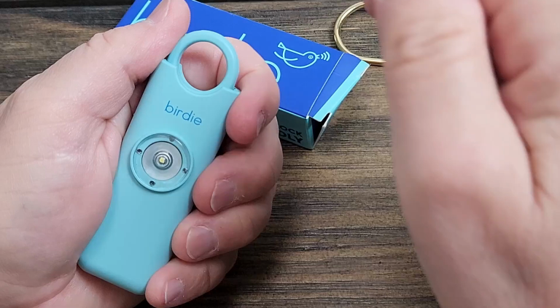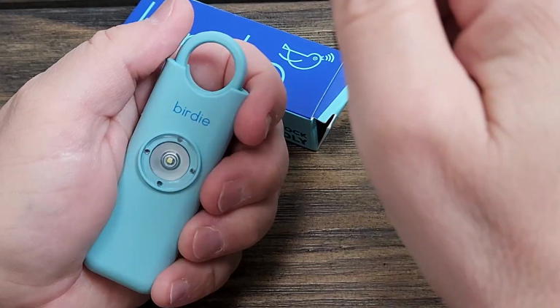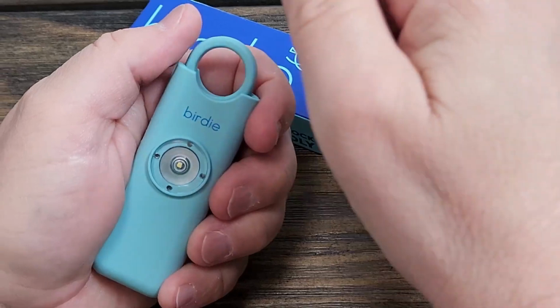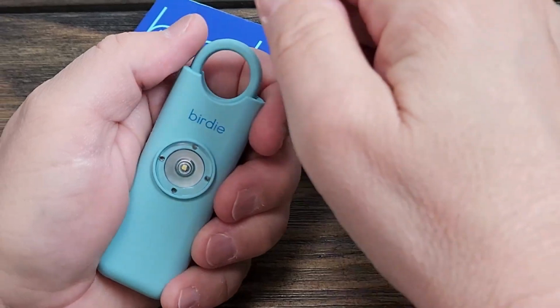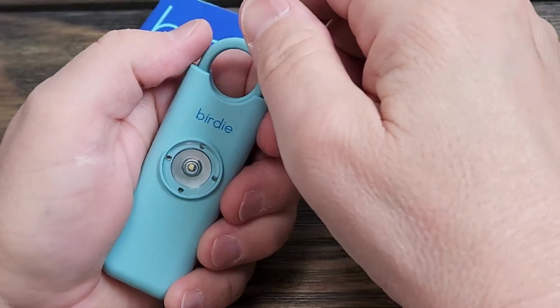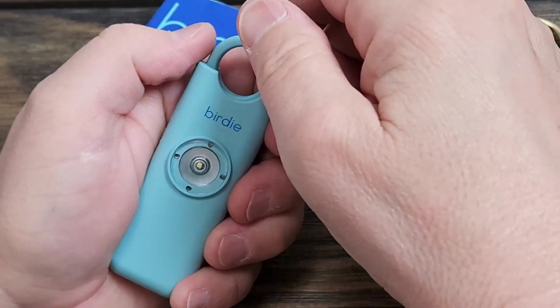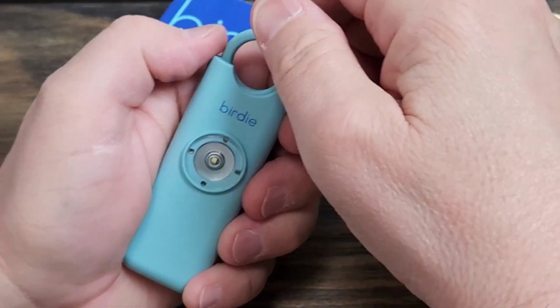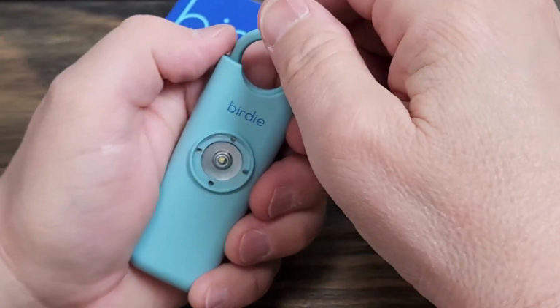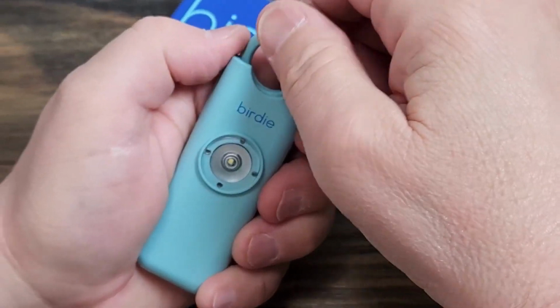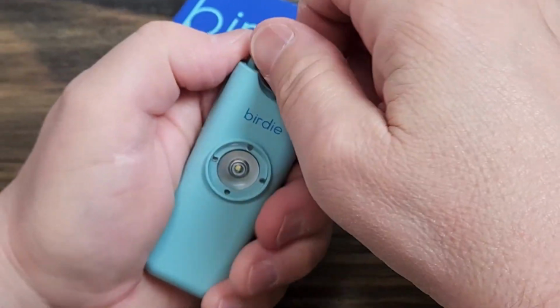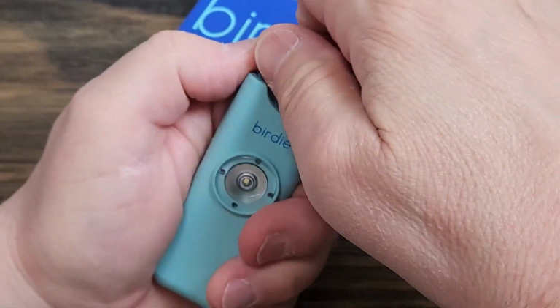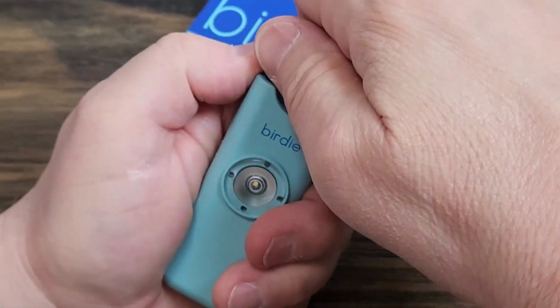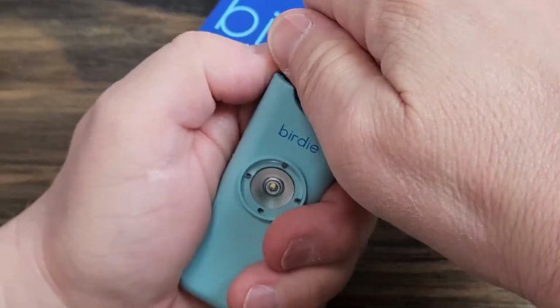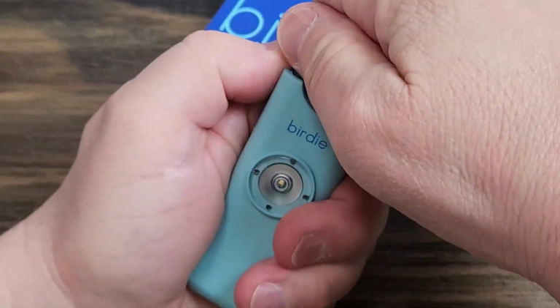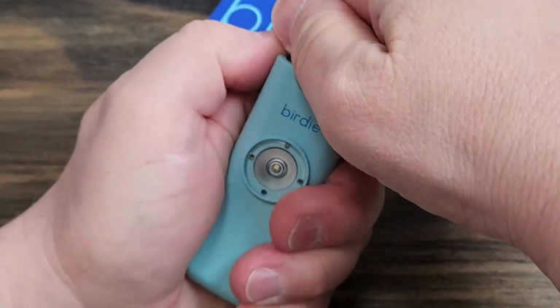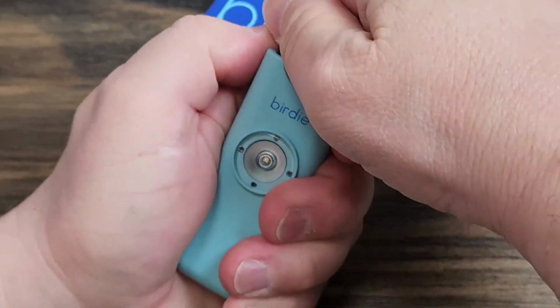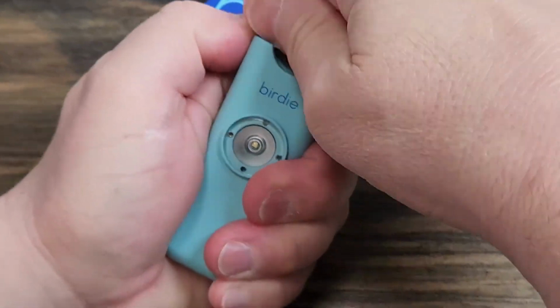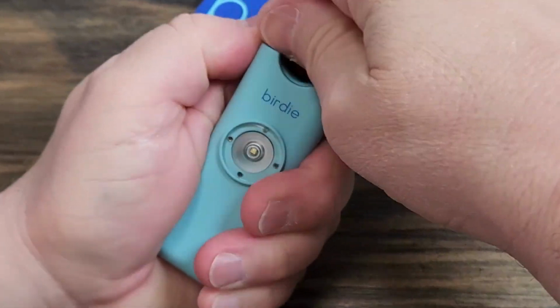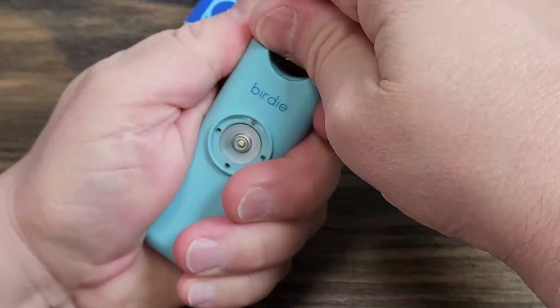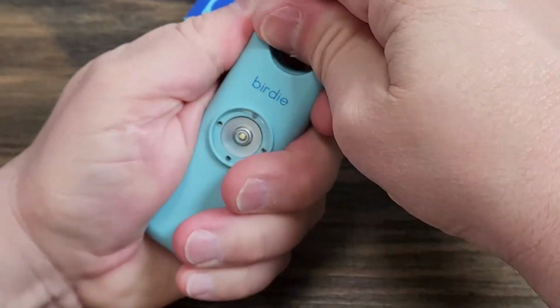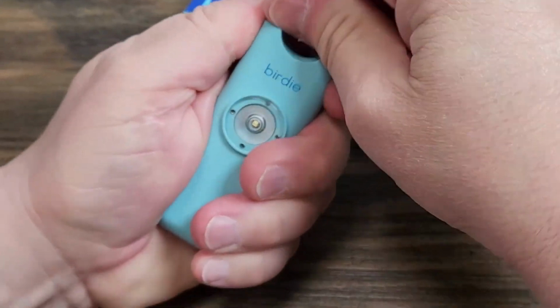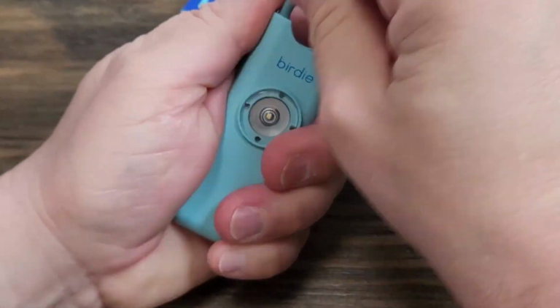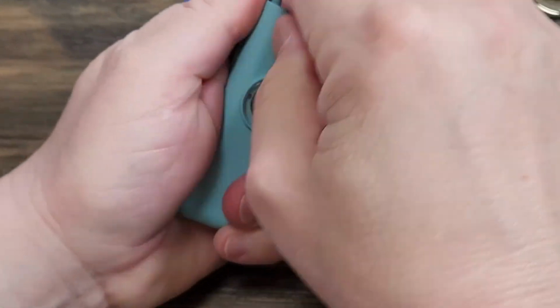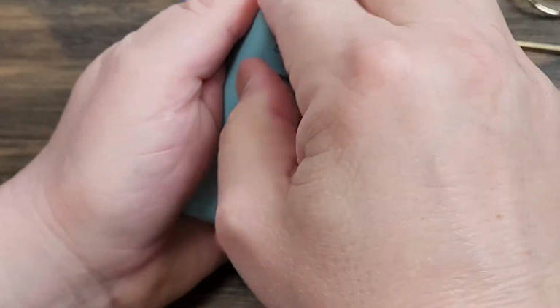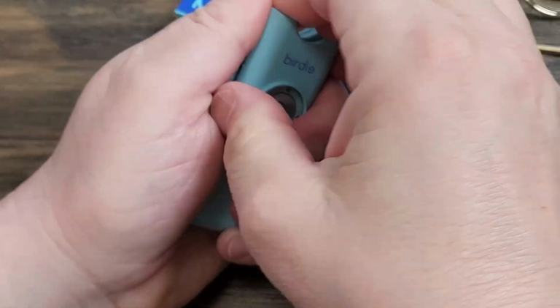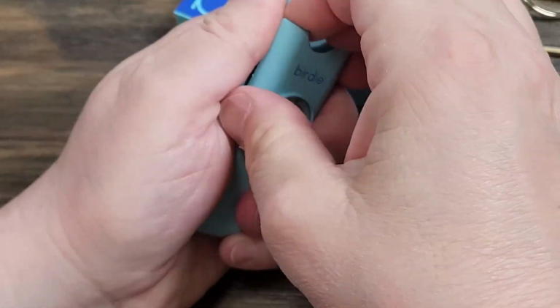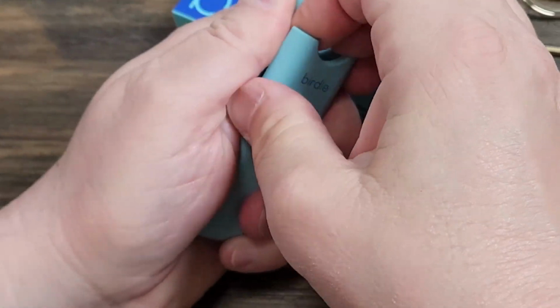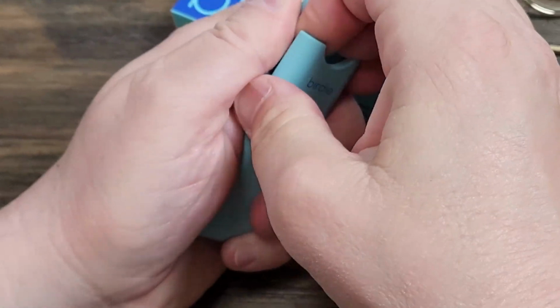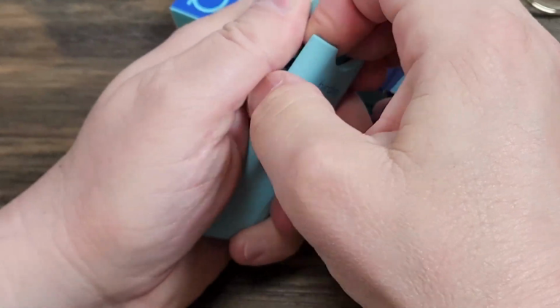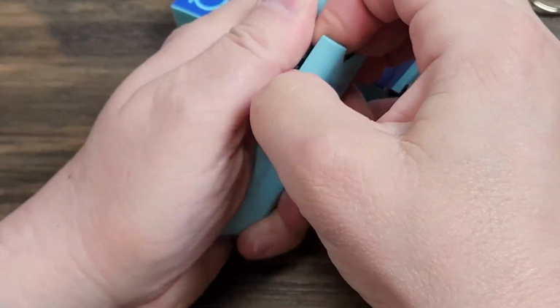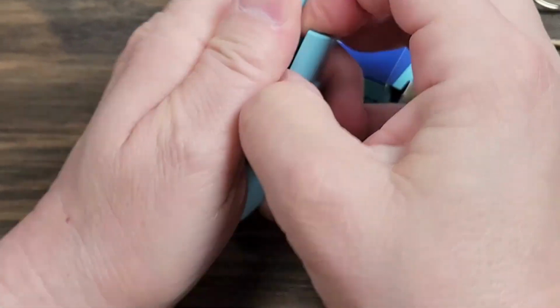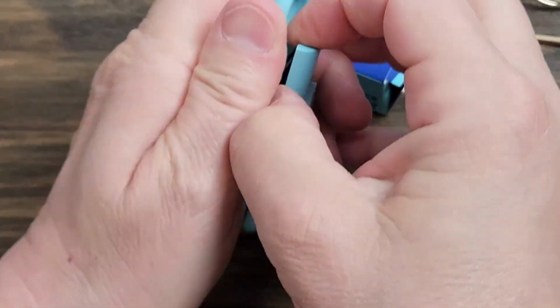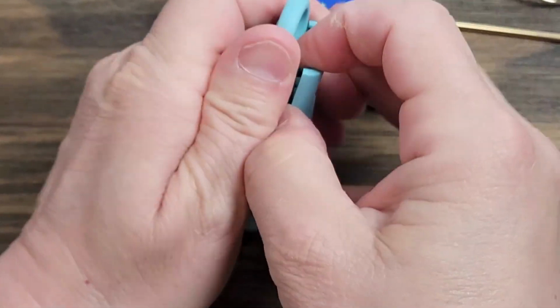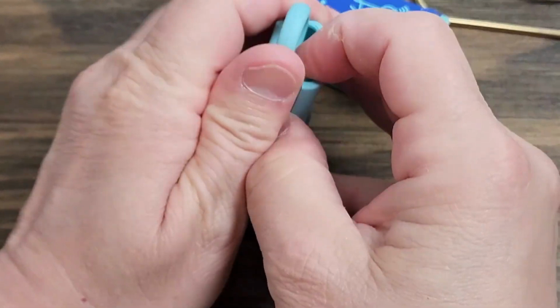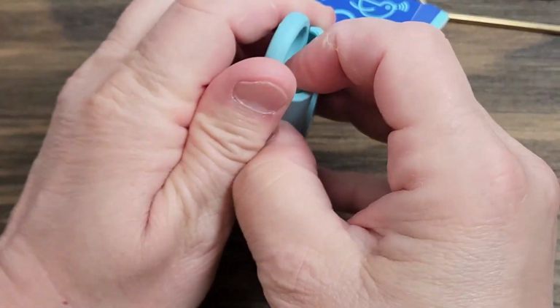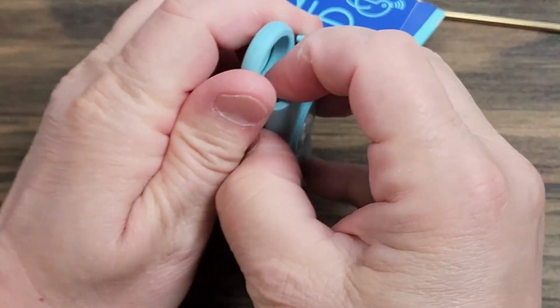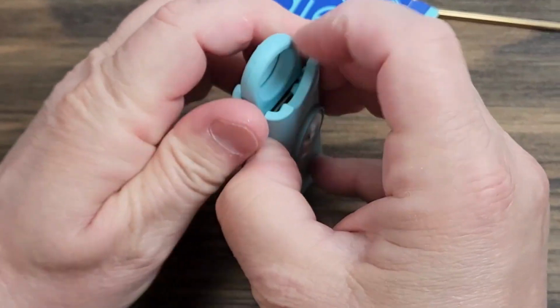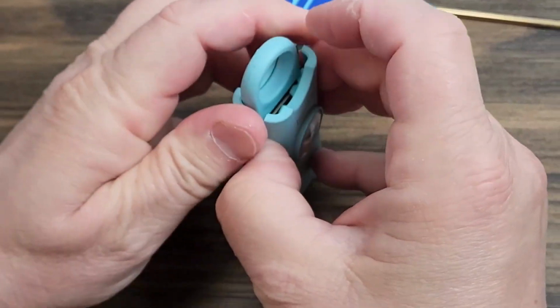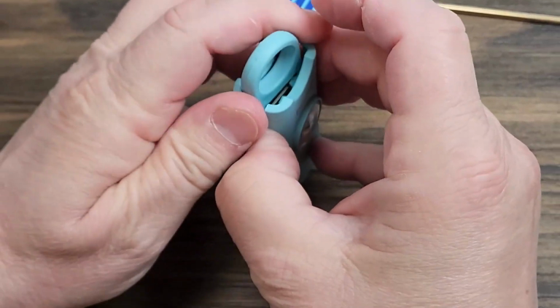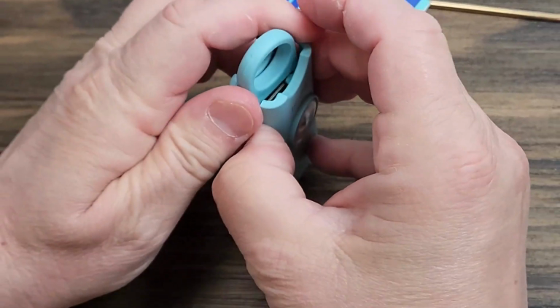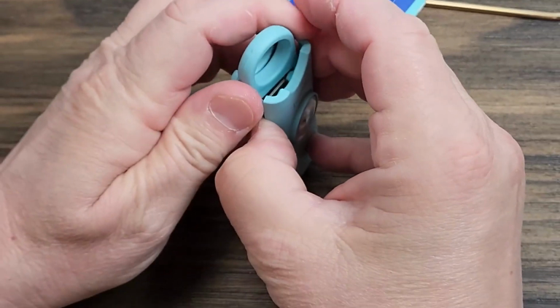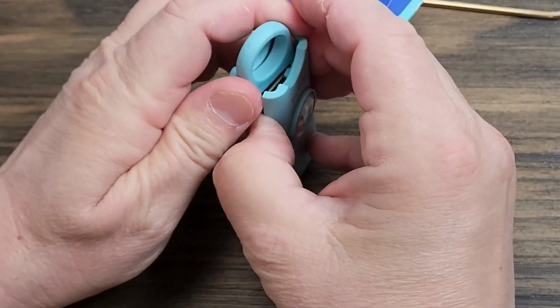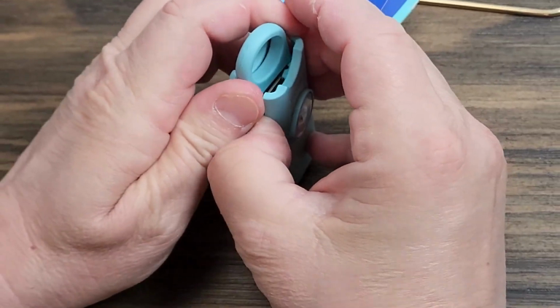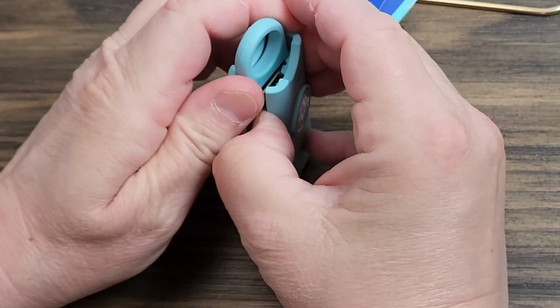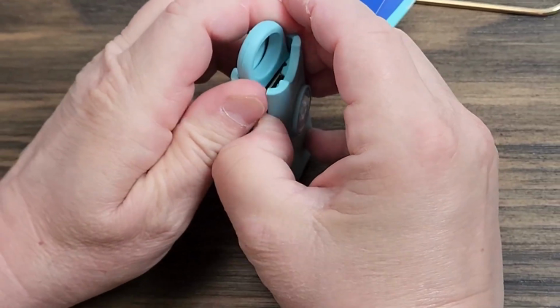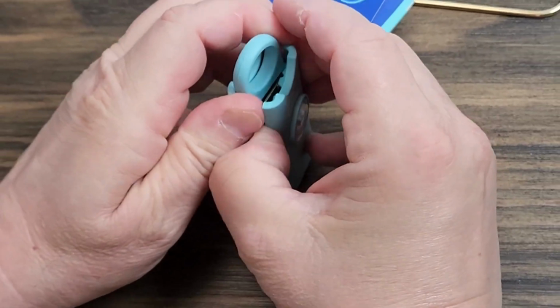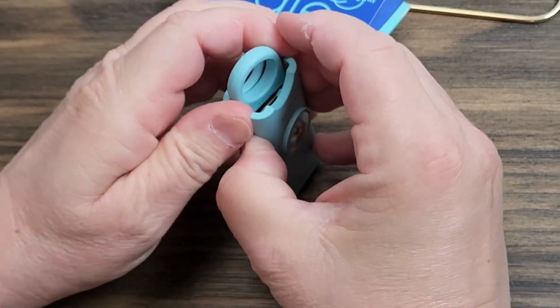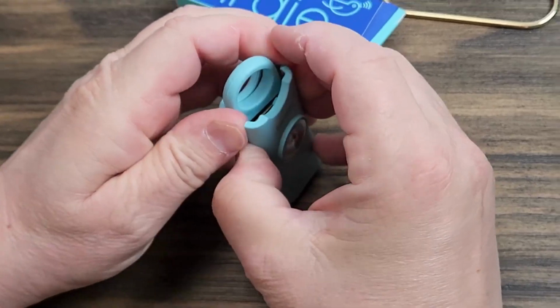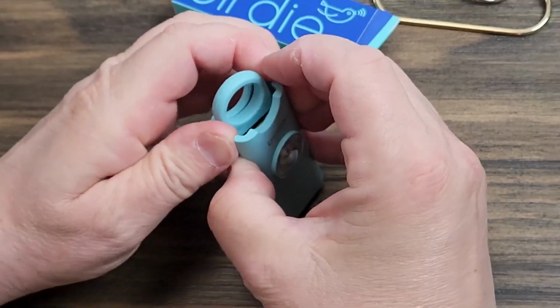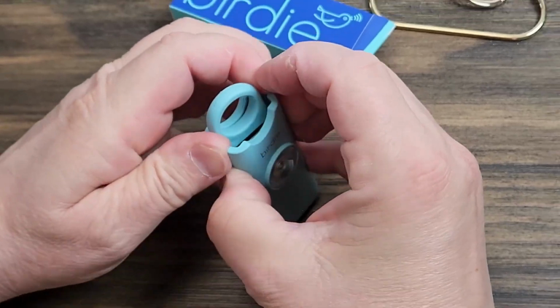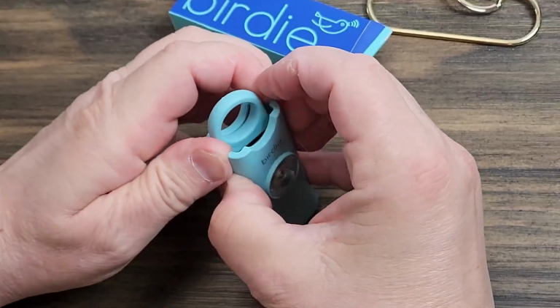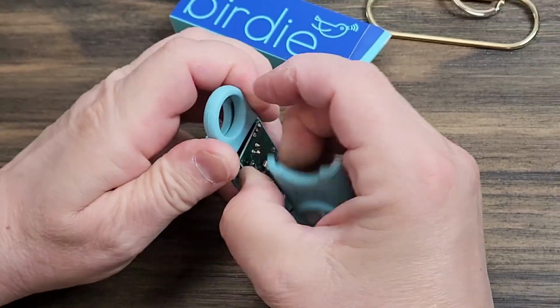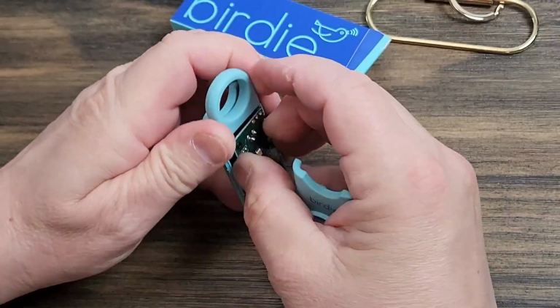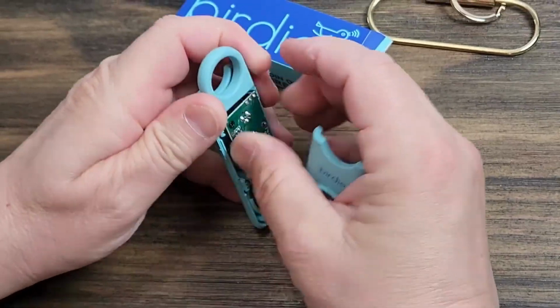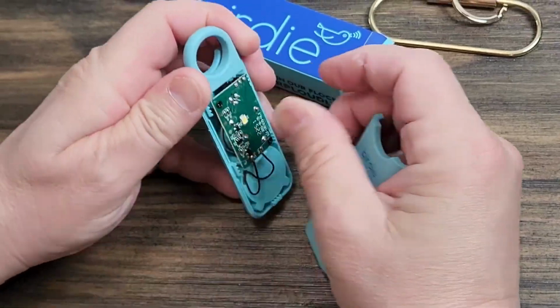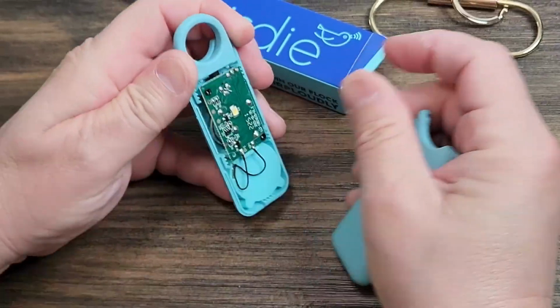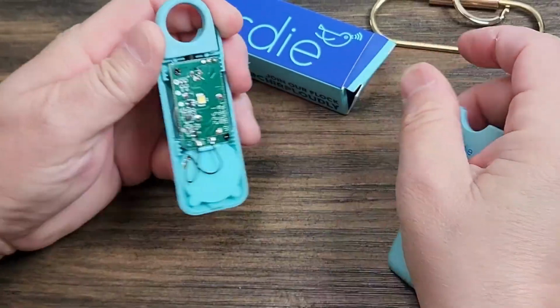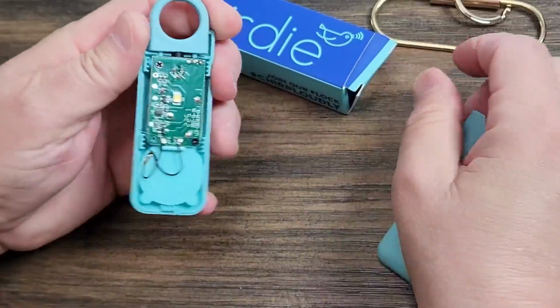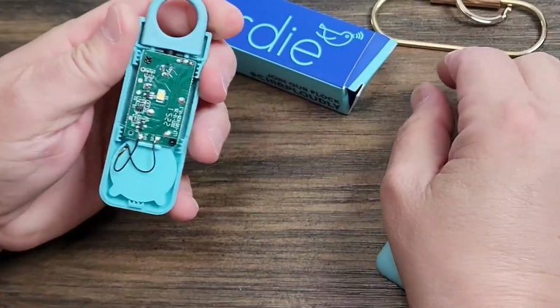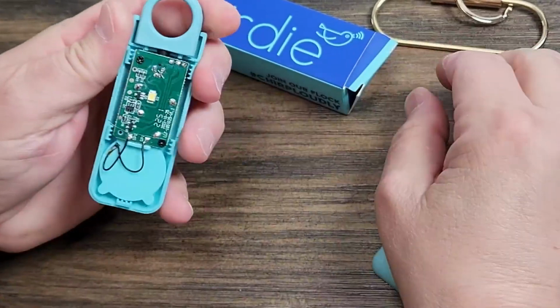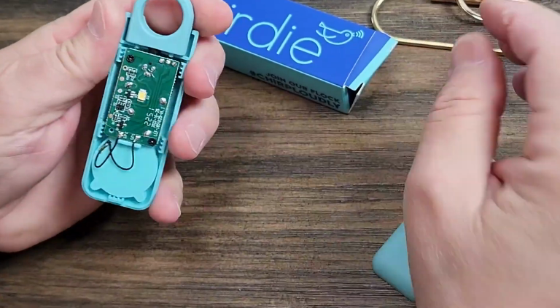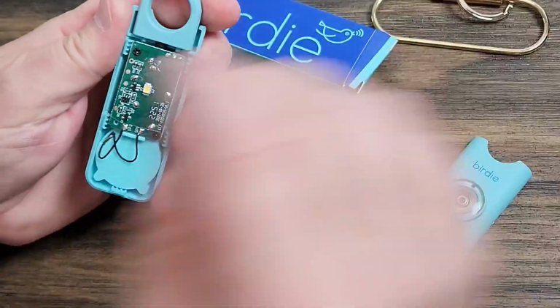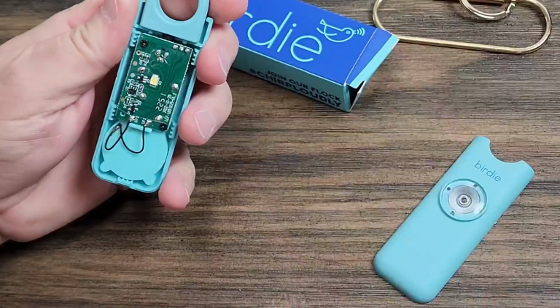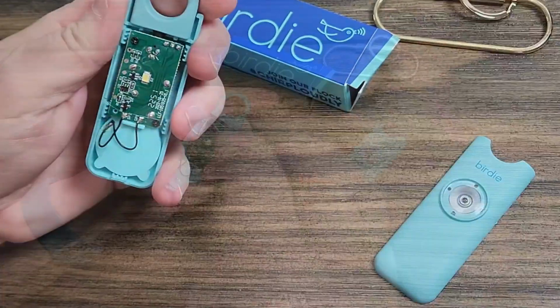I'm going to show you how to change the batteries in this birdie. You're going to give that a good twist, and you might have to get in there with a screwdriver and pop those apart.